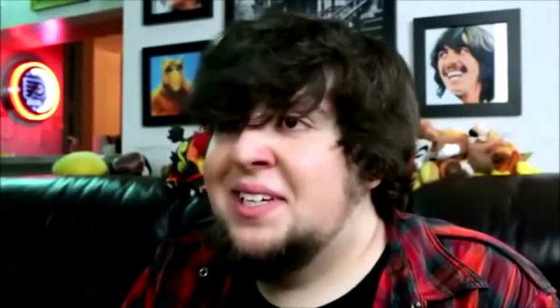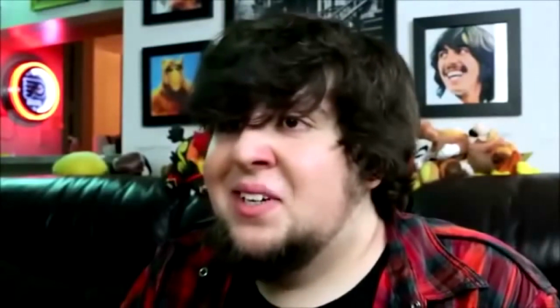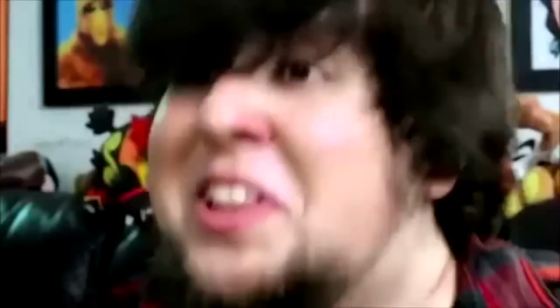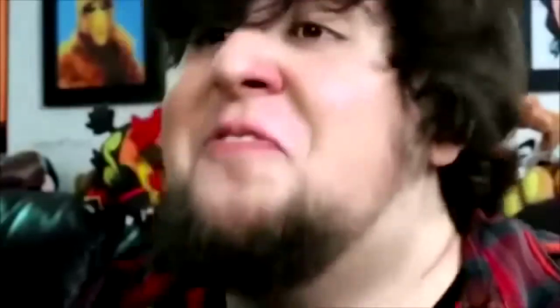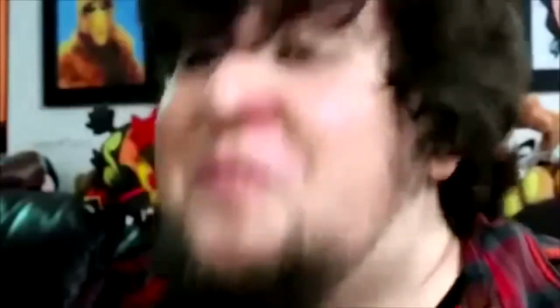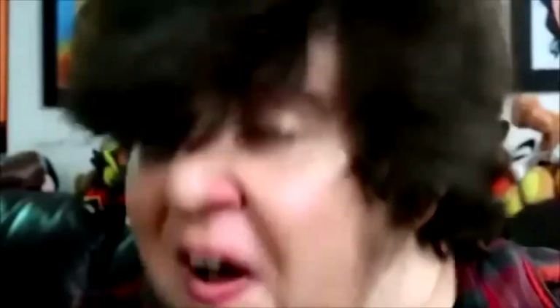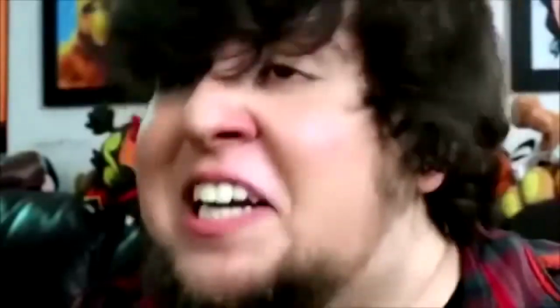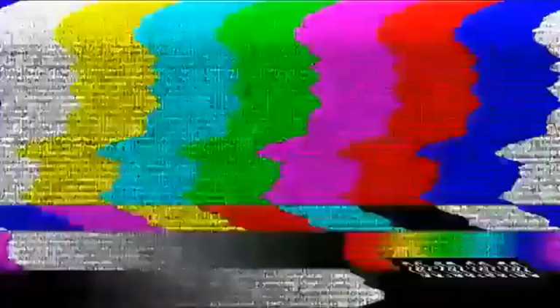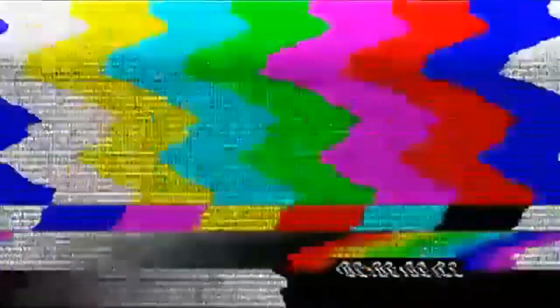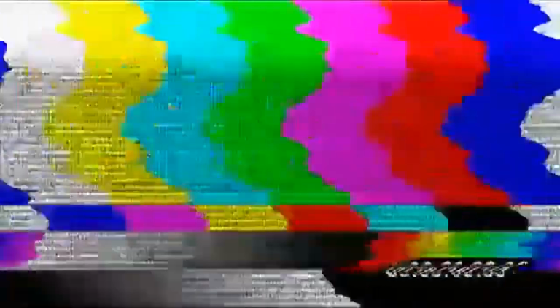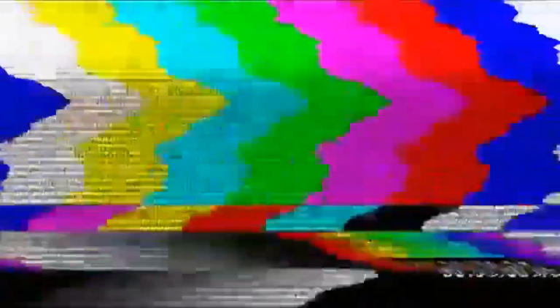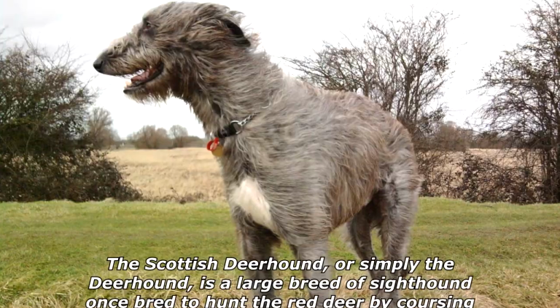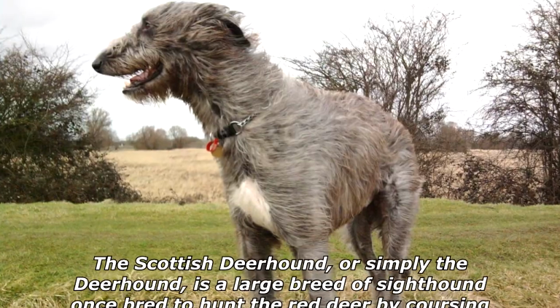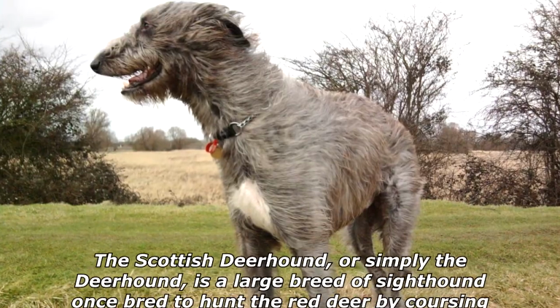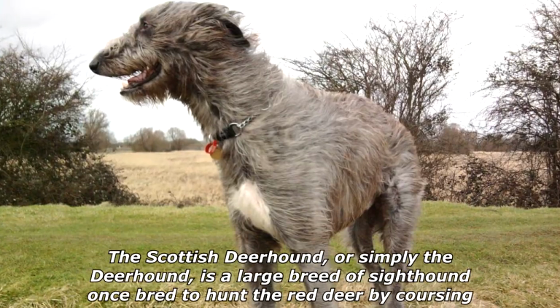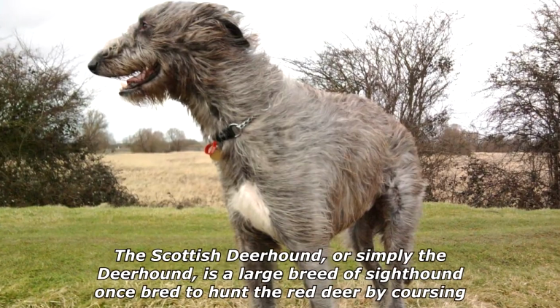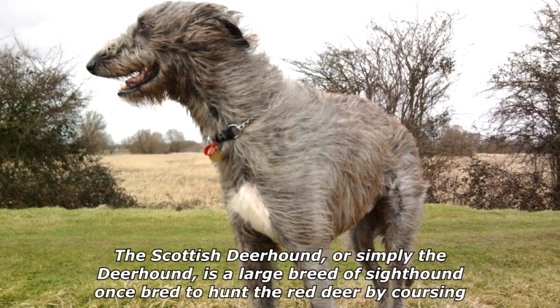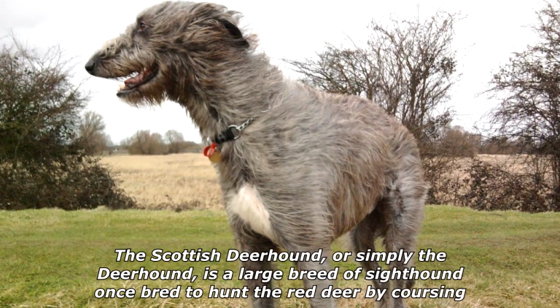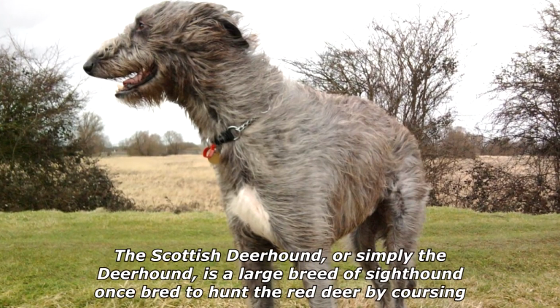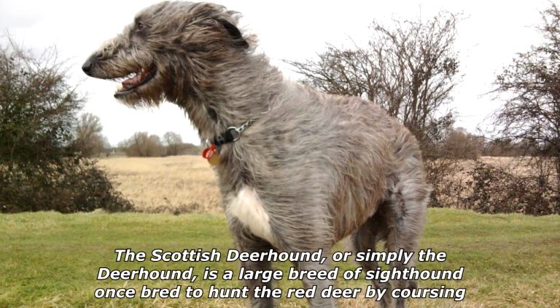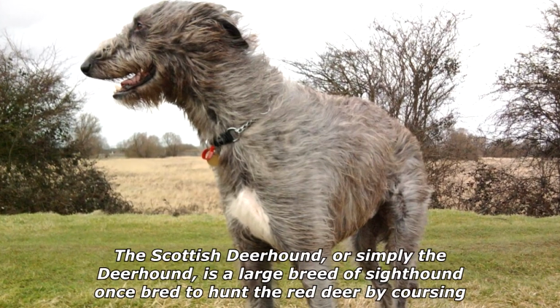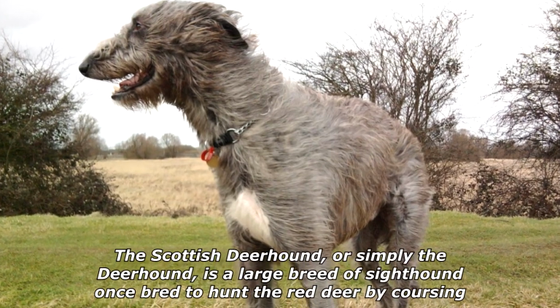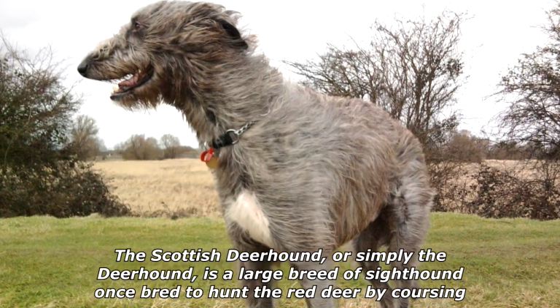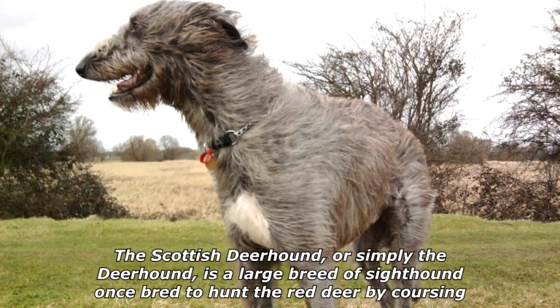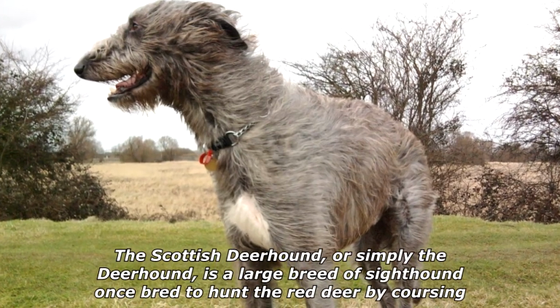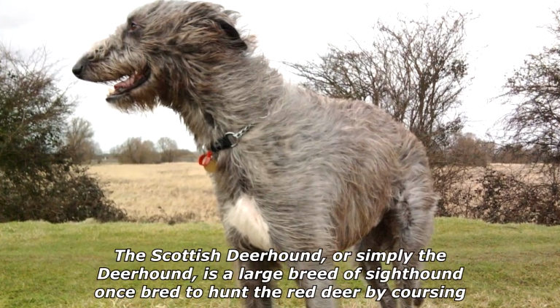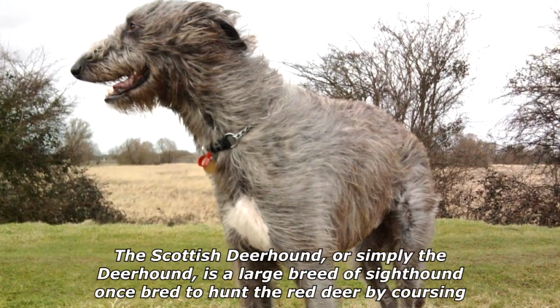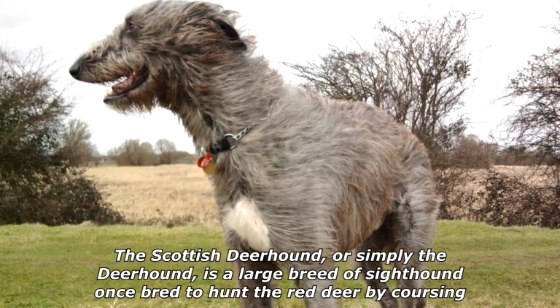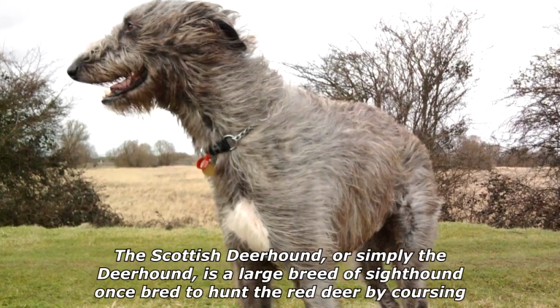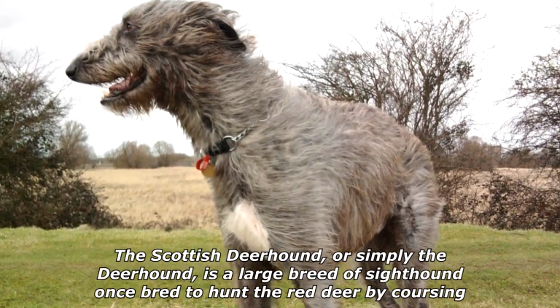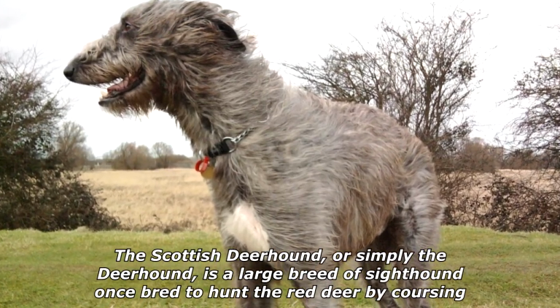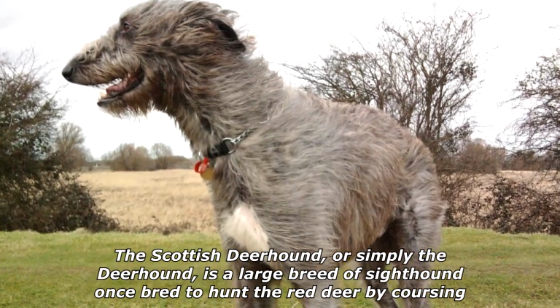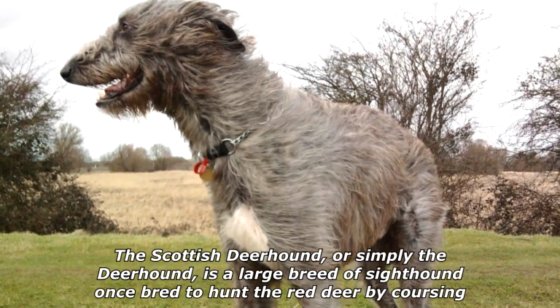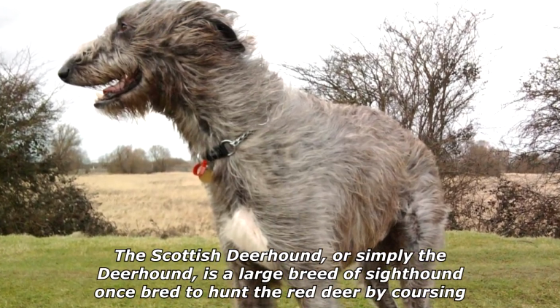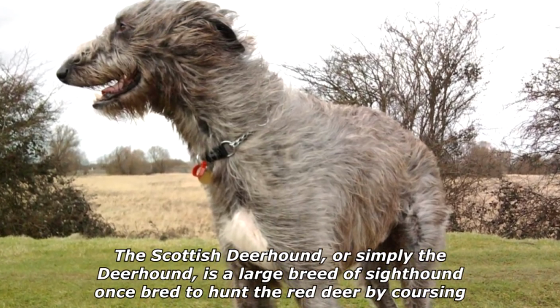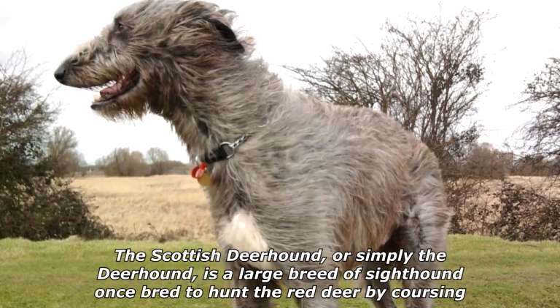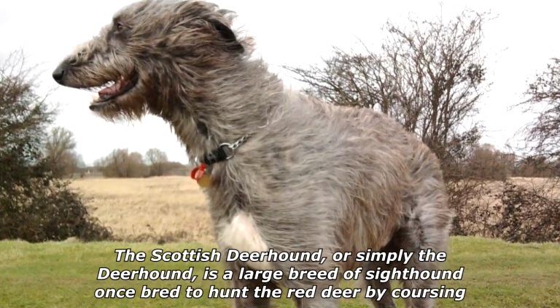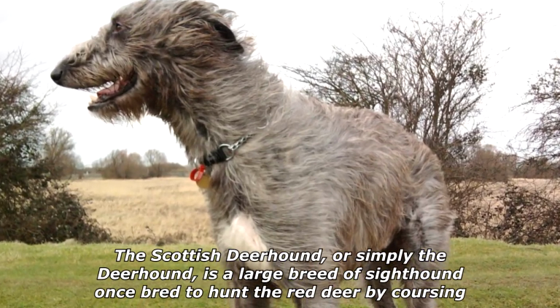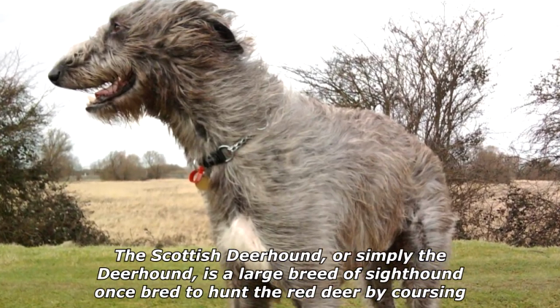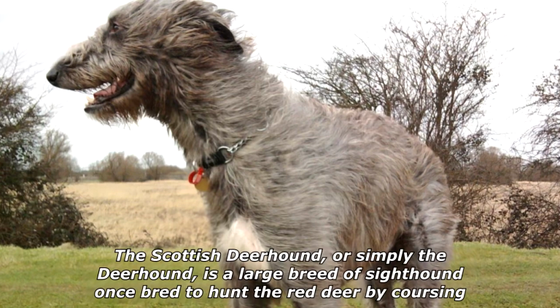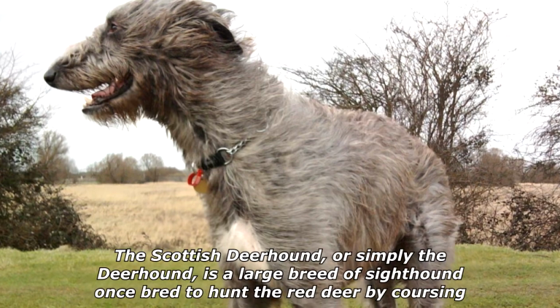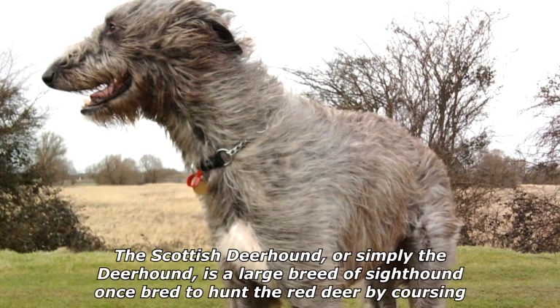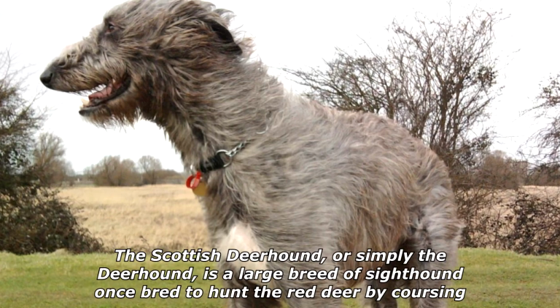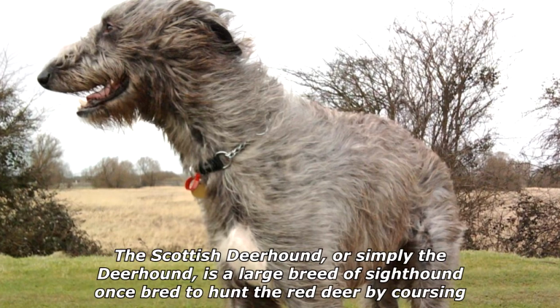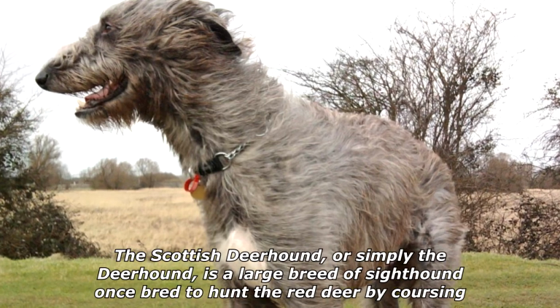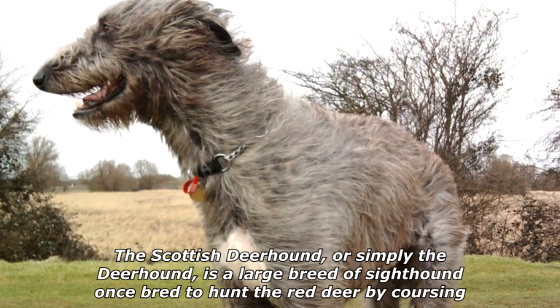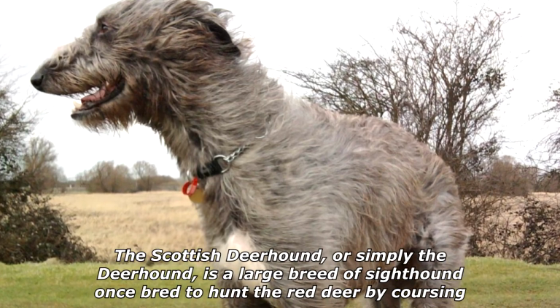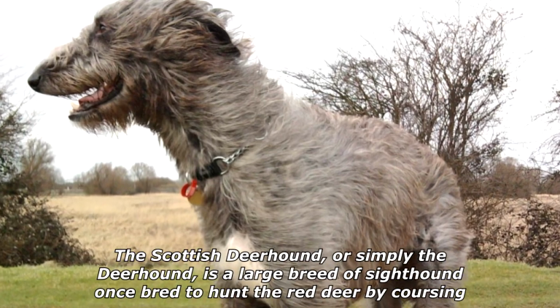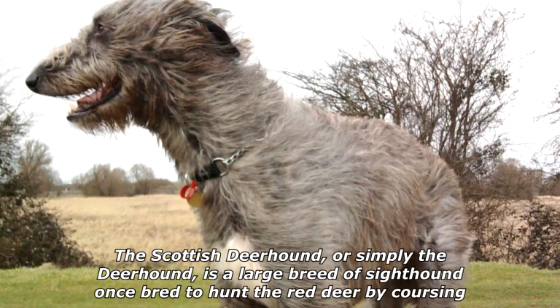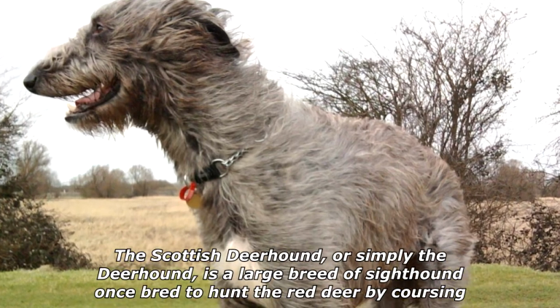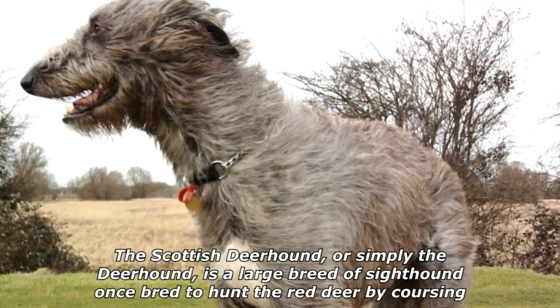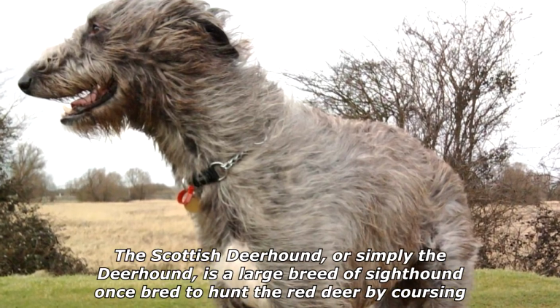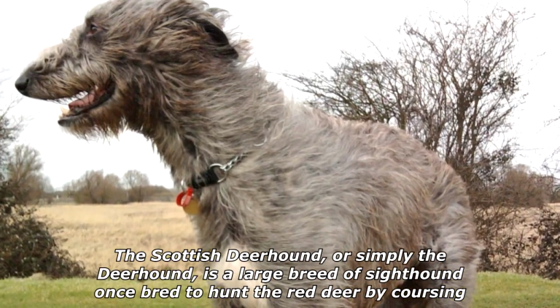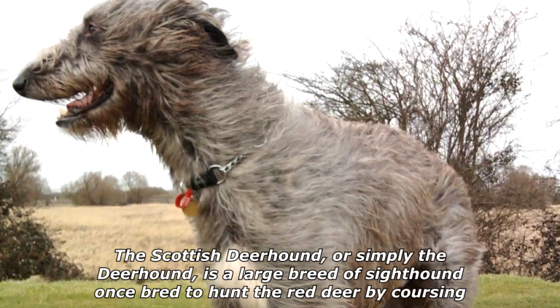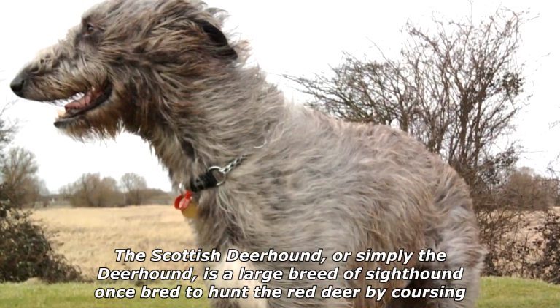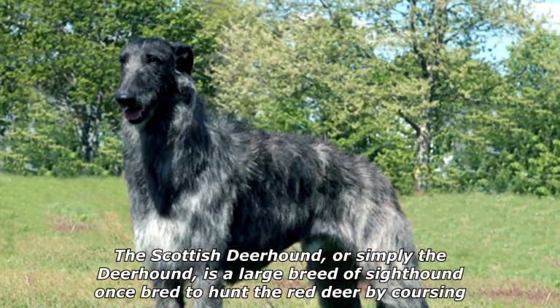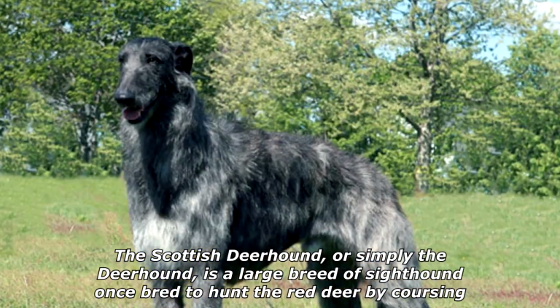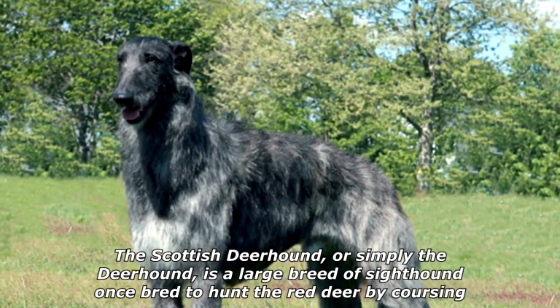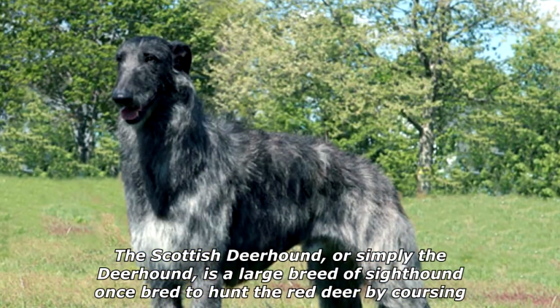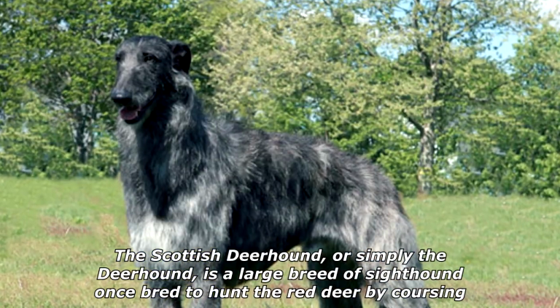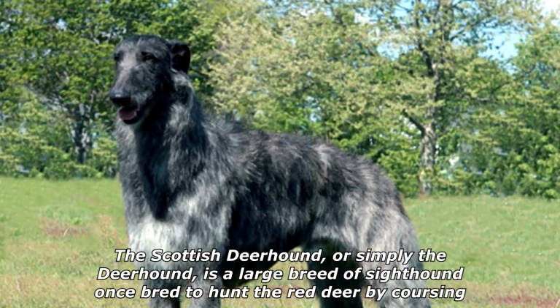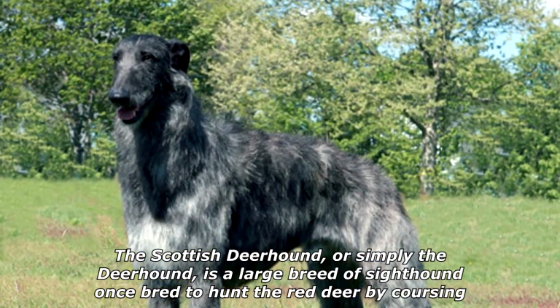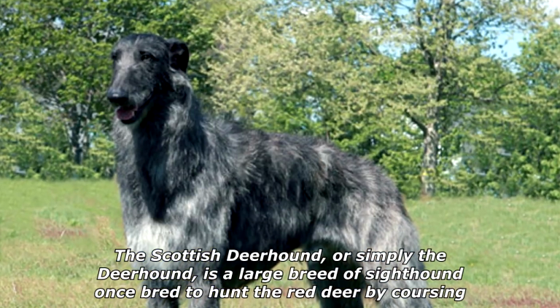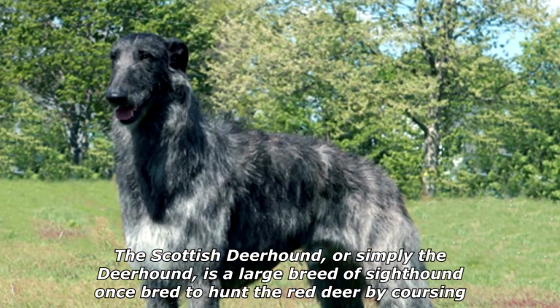The Scottish Deerhound, or simply the Deerhound, is a large breed of sighthound, once bred to hunt the Red Deer by coursing.